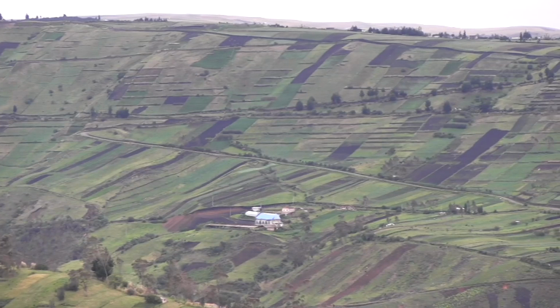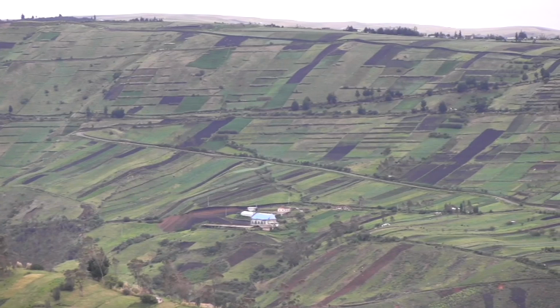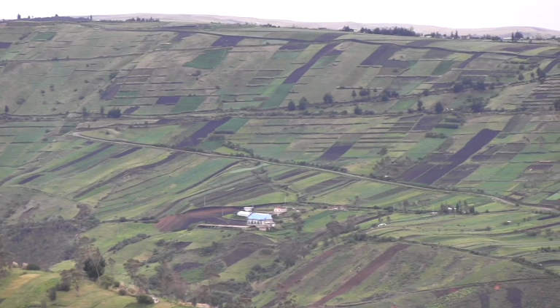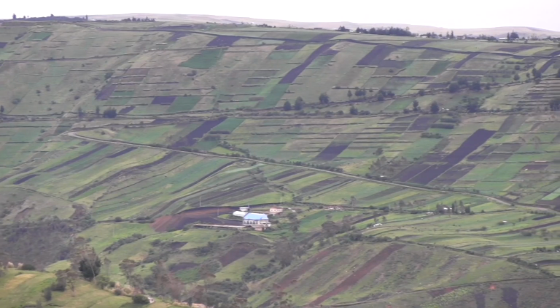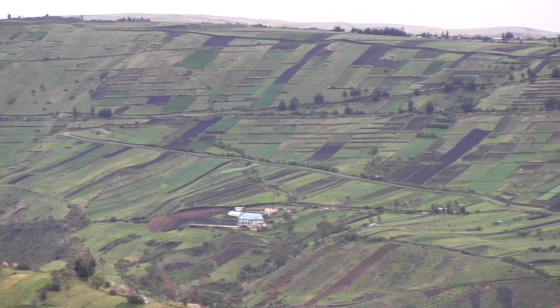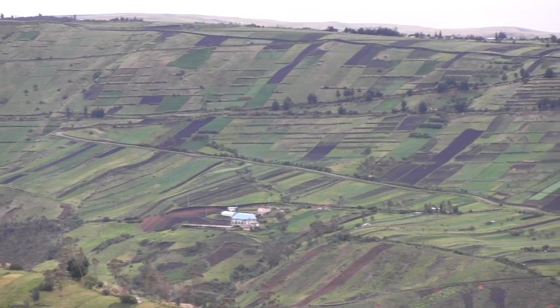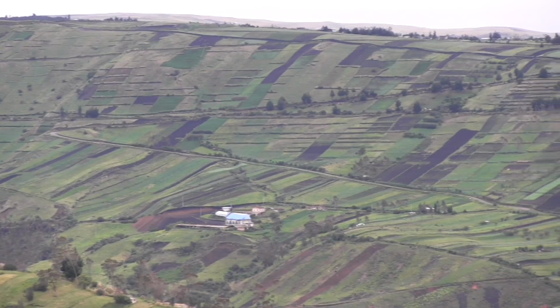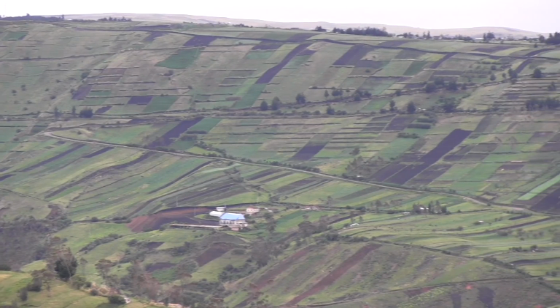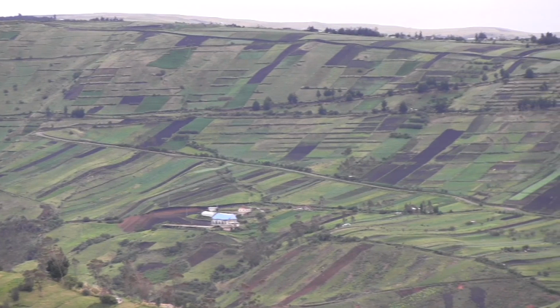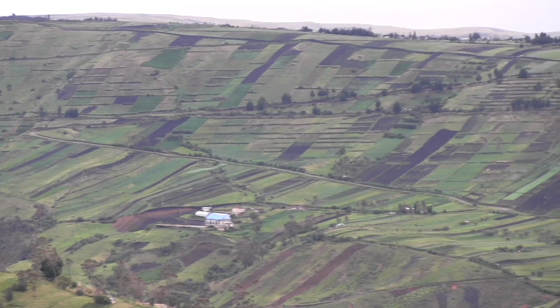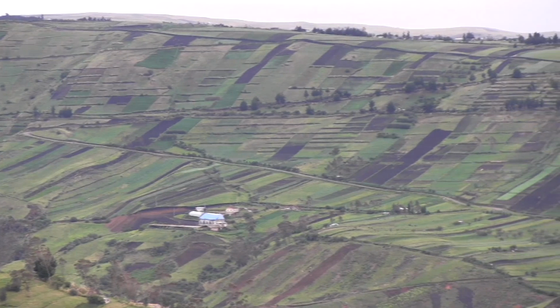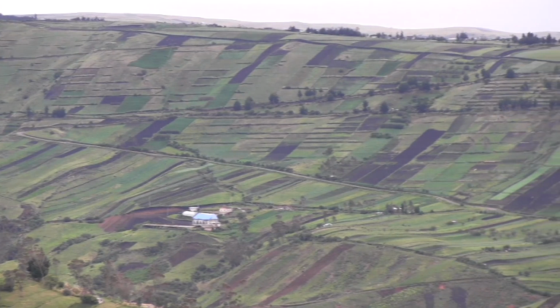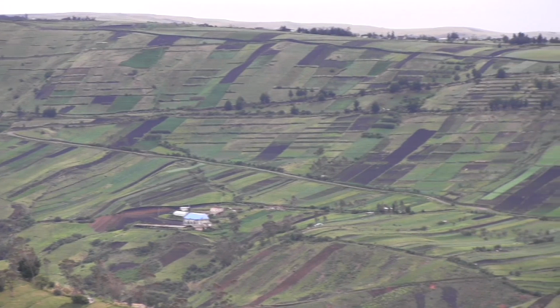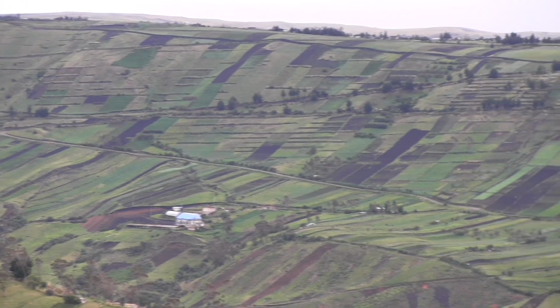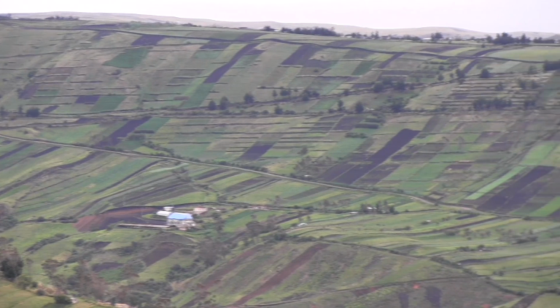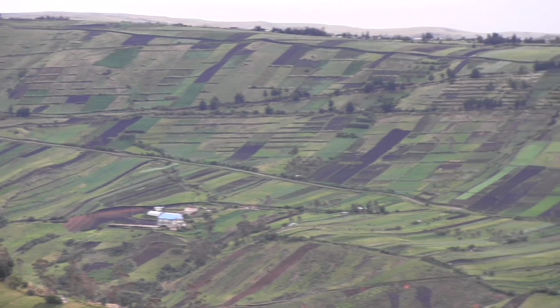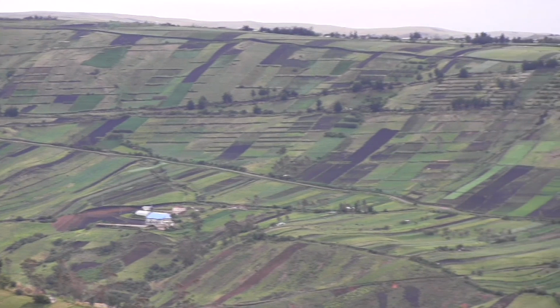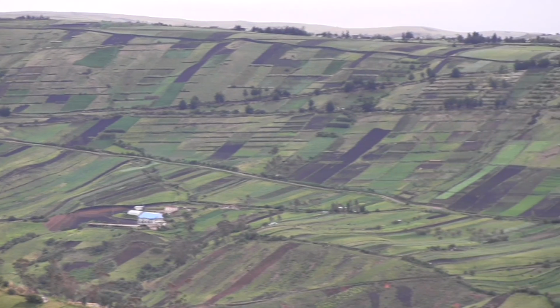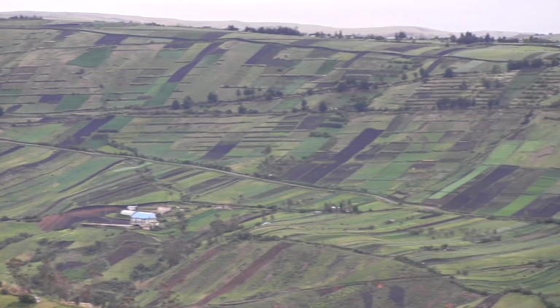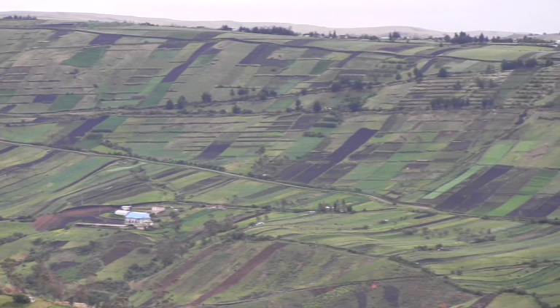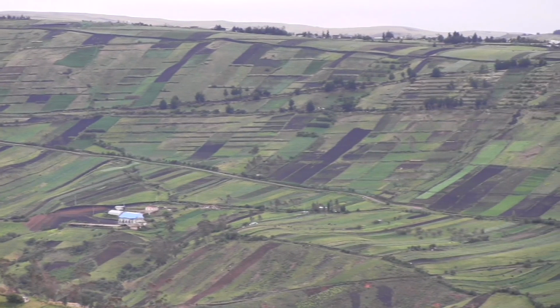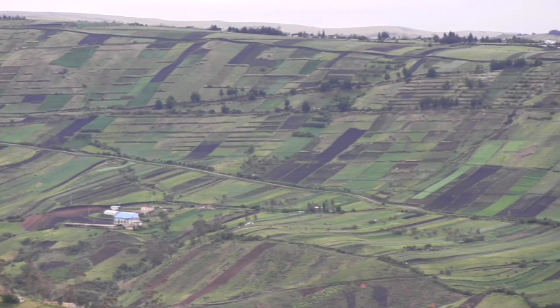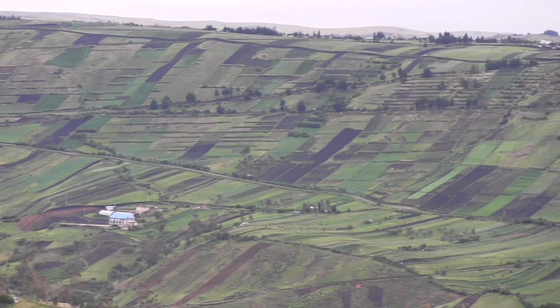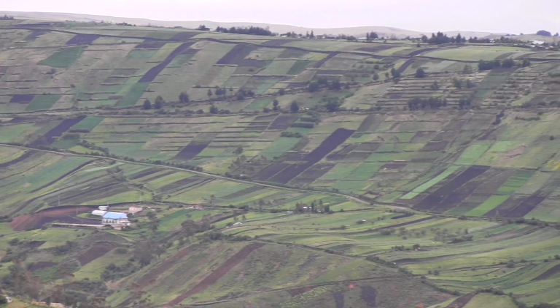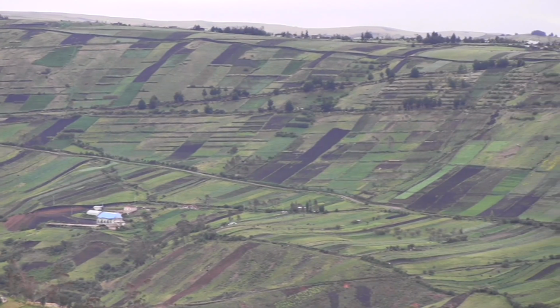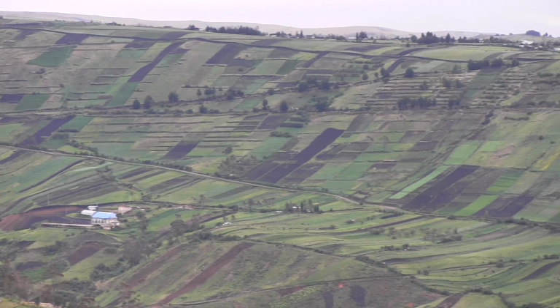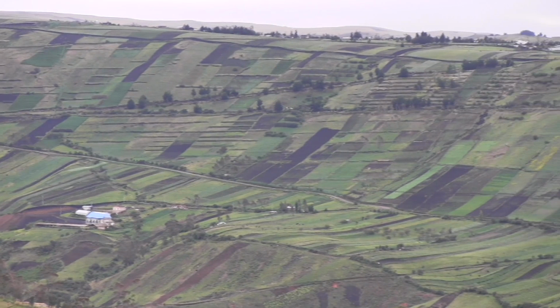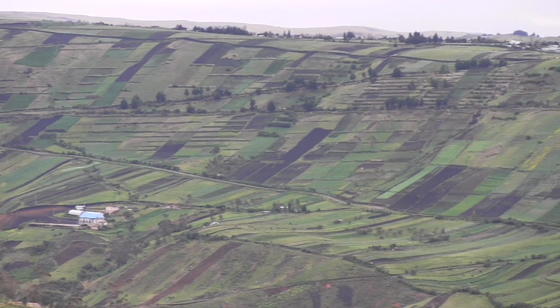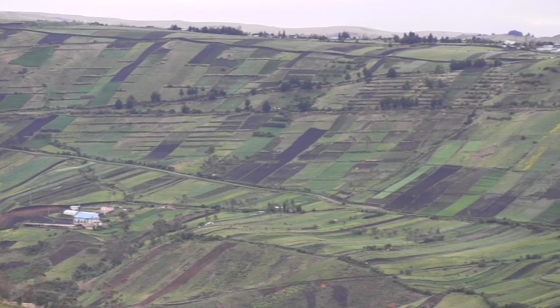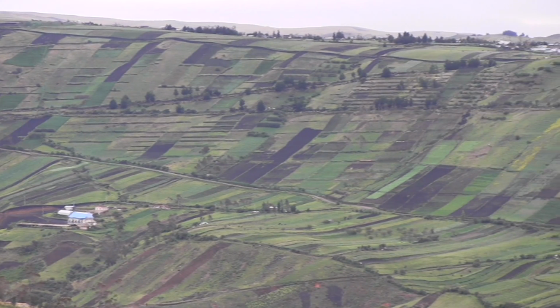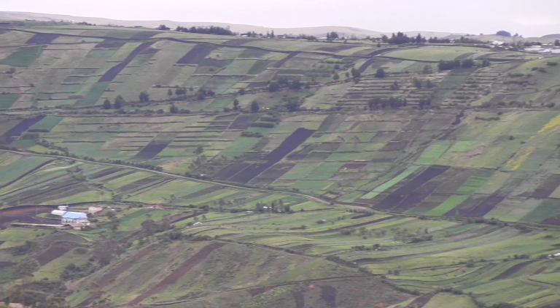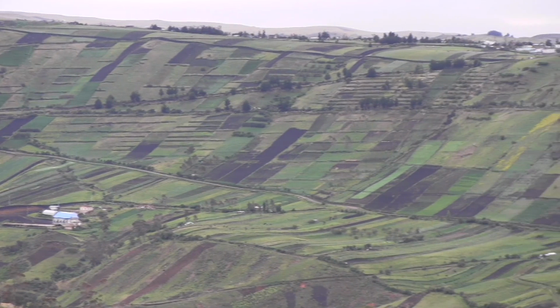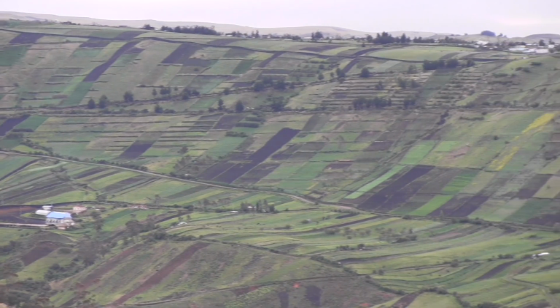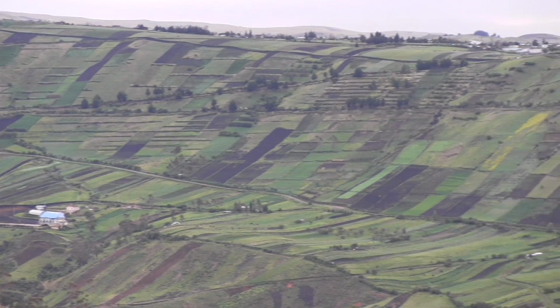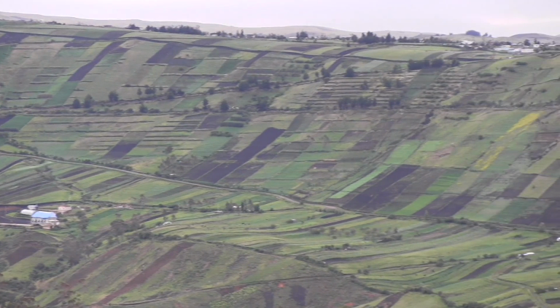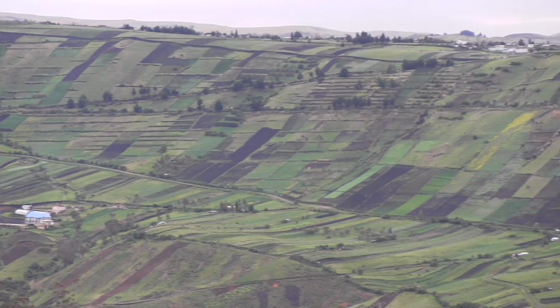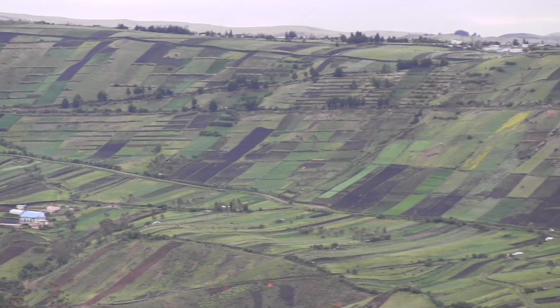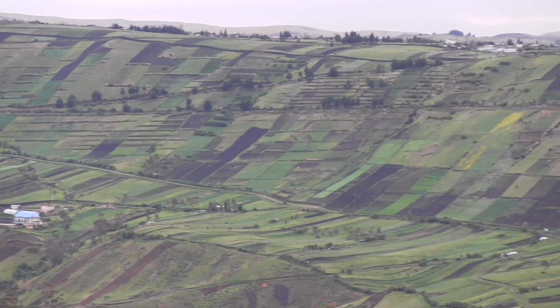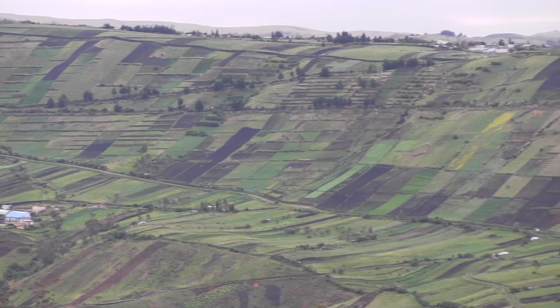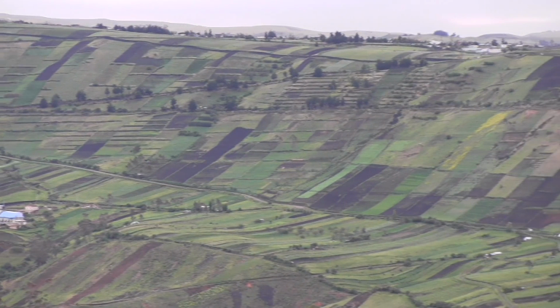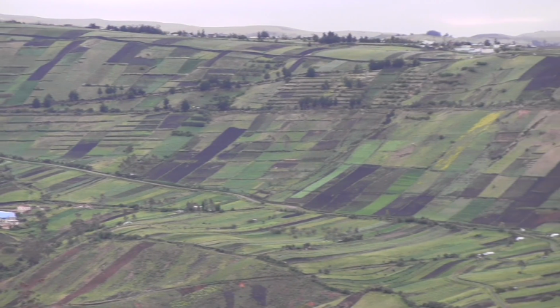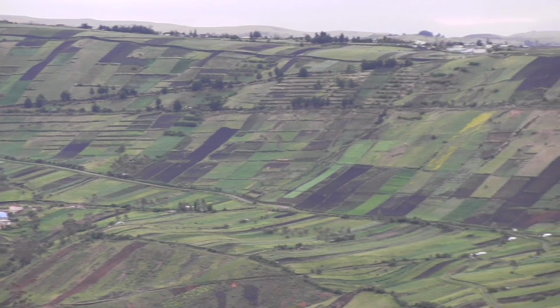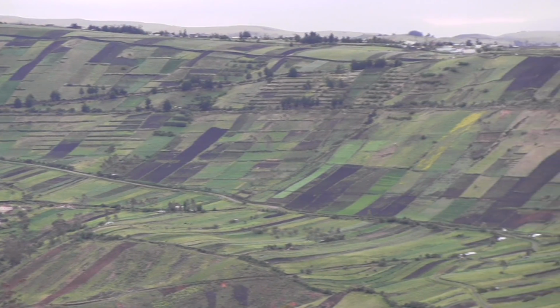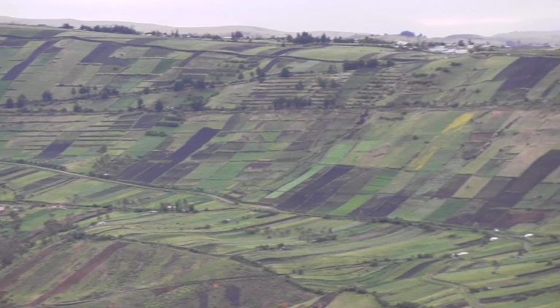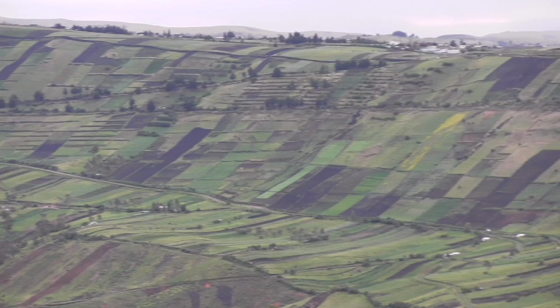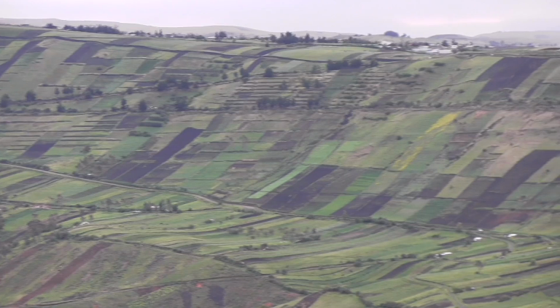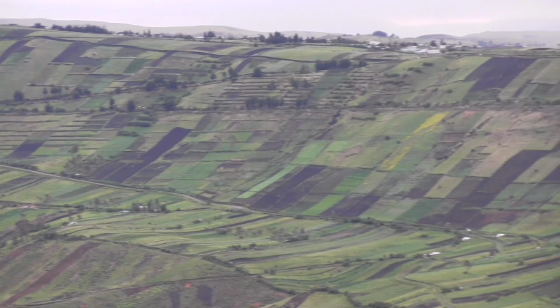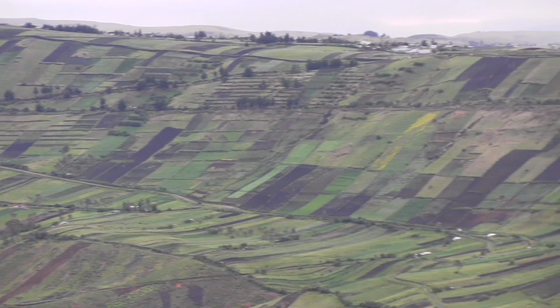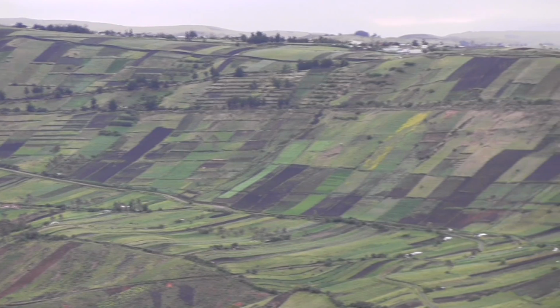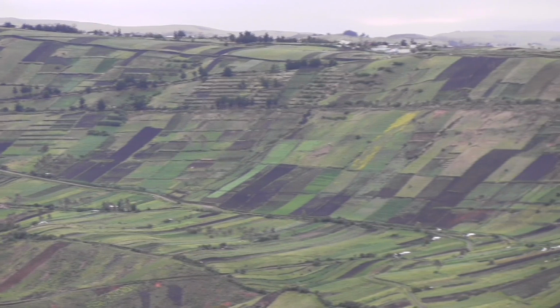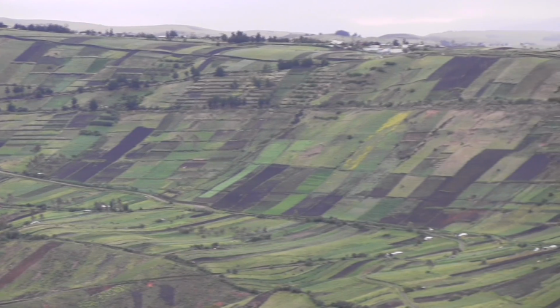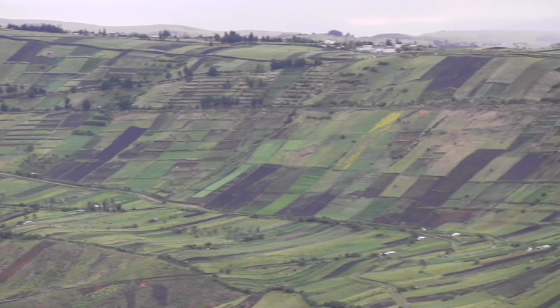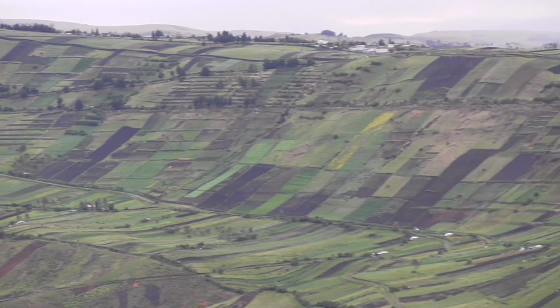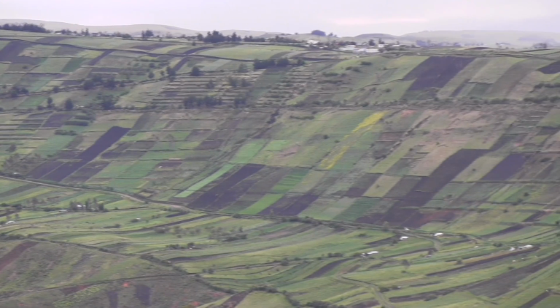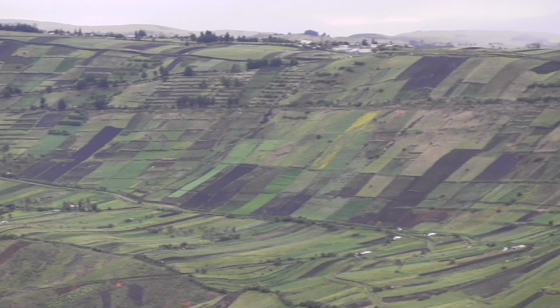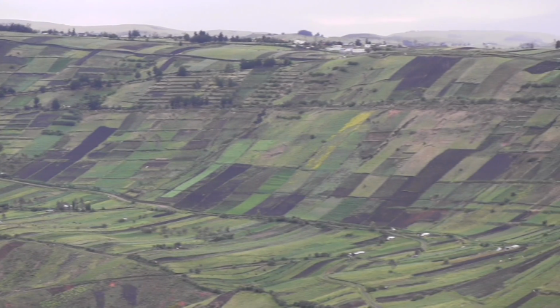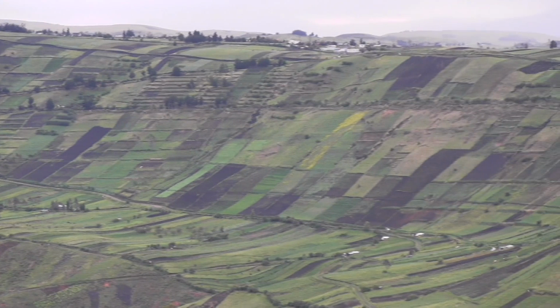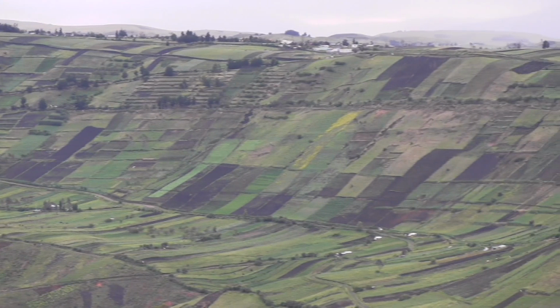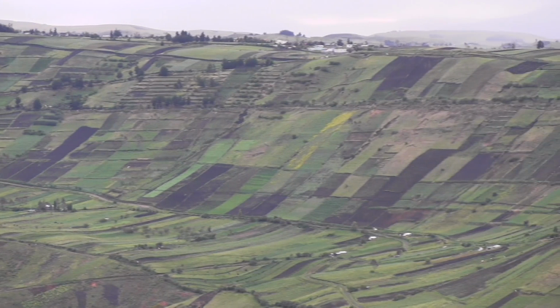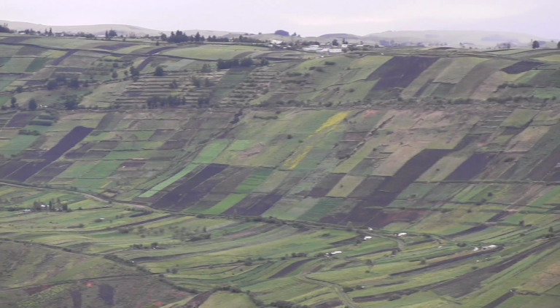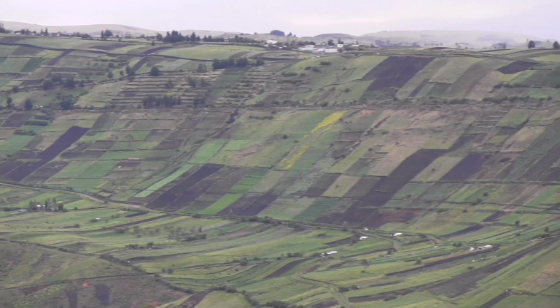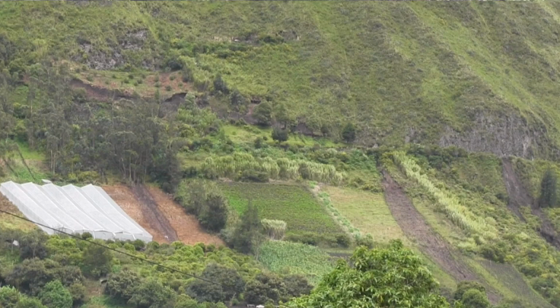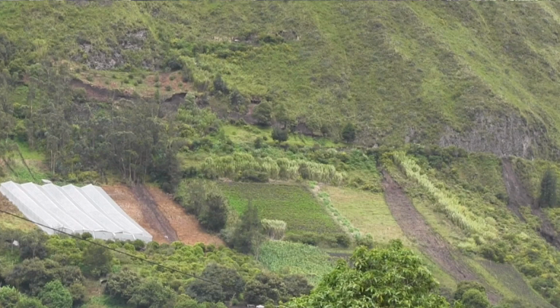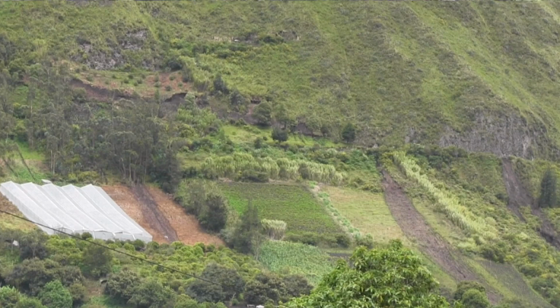Deforestation is becoming a huge issue in Ecuador. Everywhere you look, mountains are being cleared for increased agricultural production land.